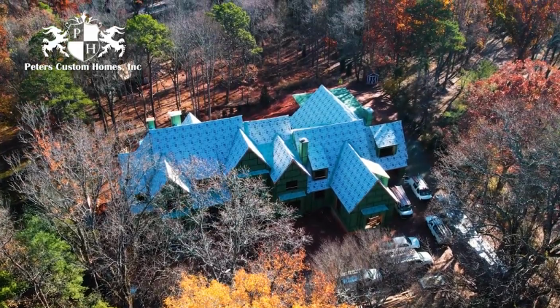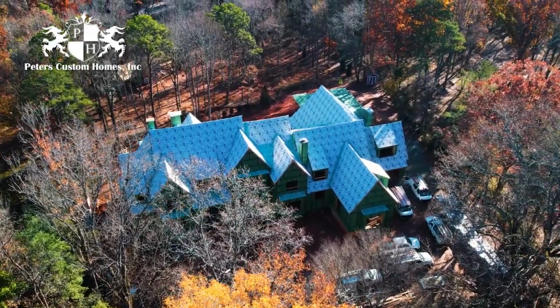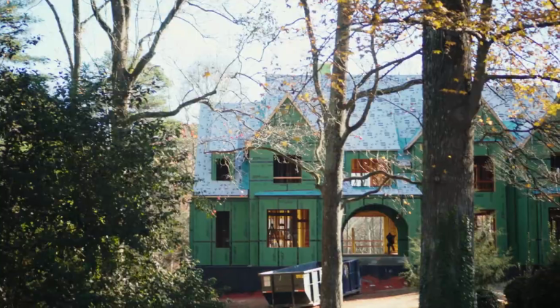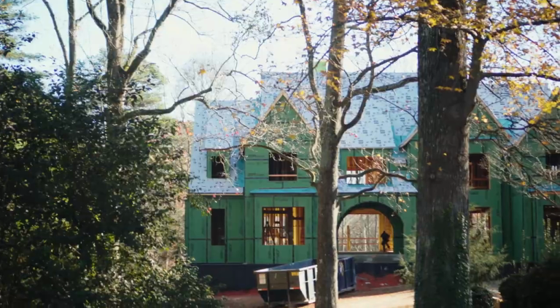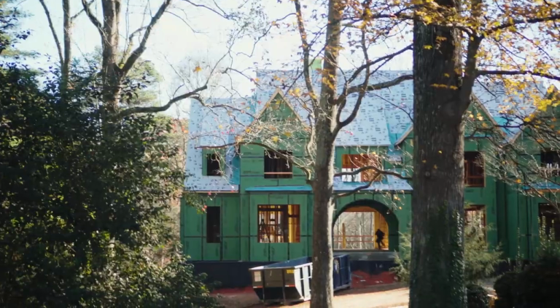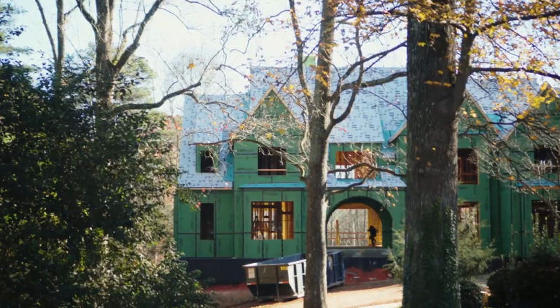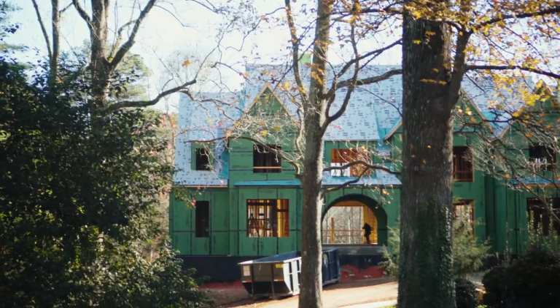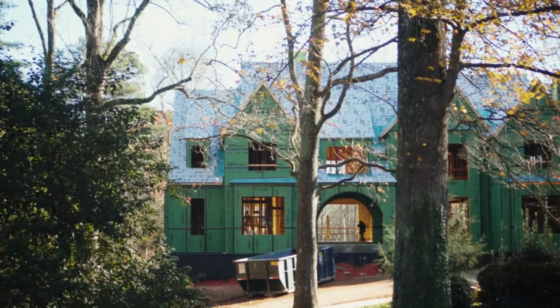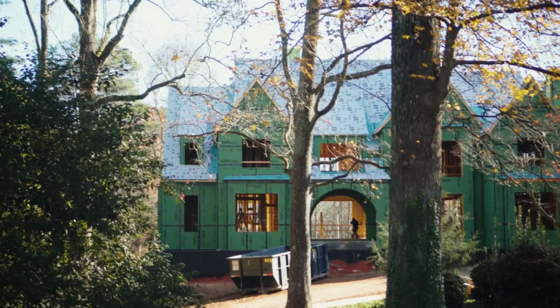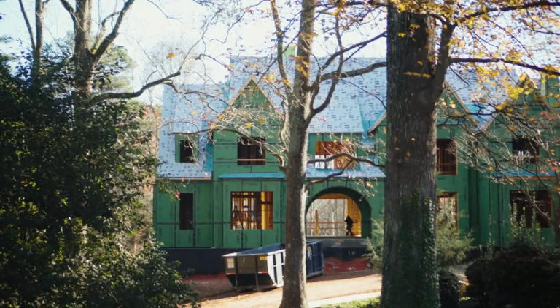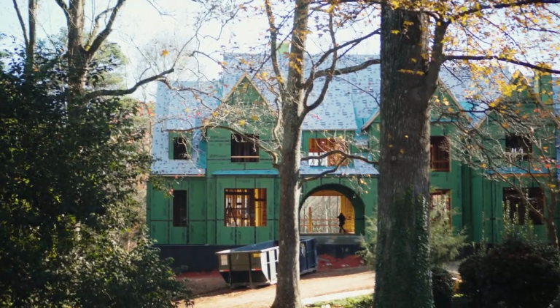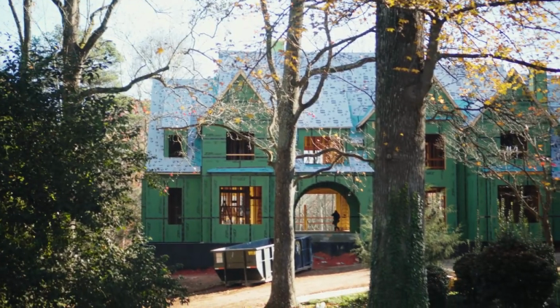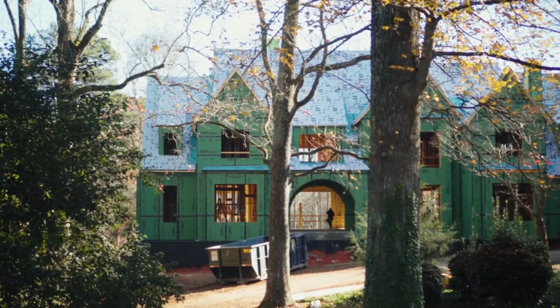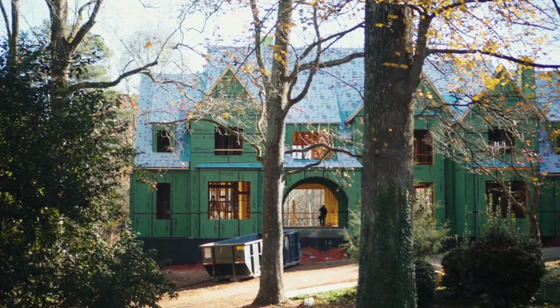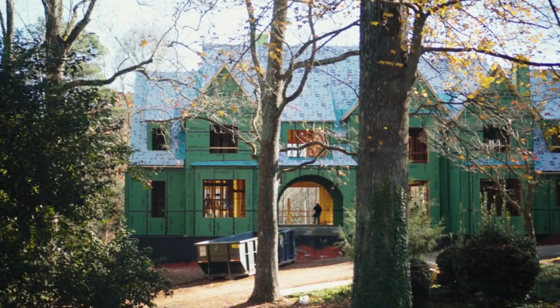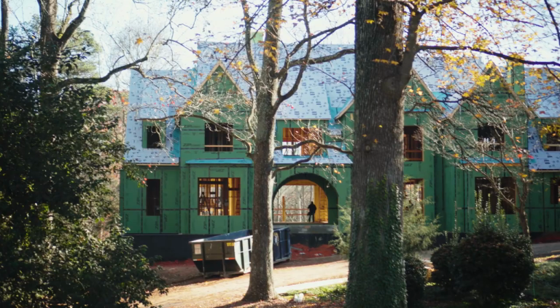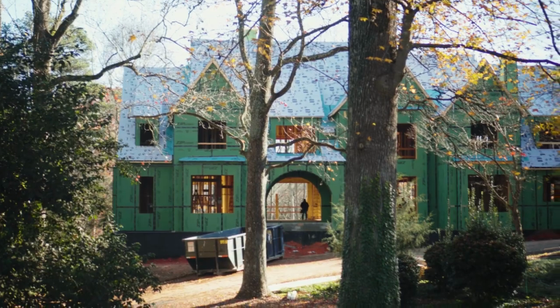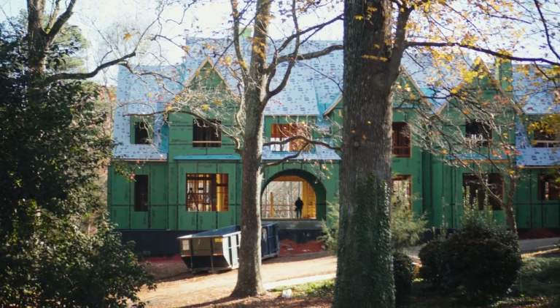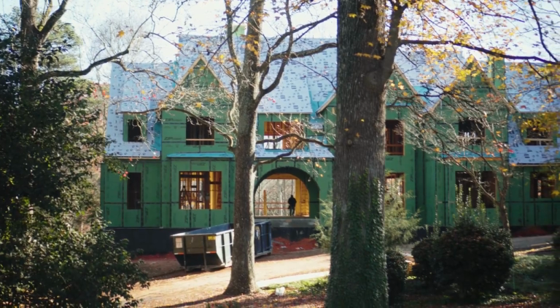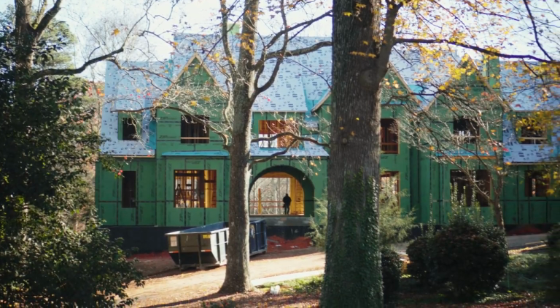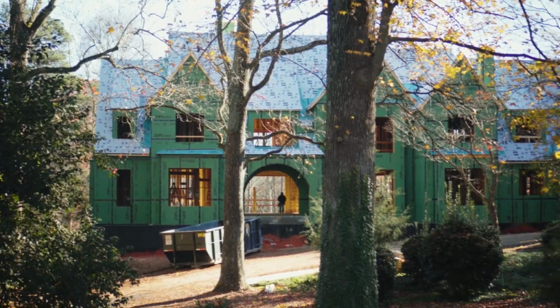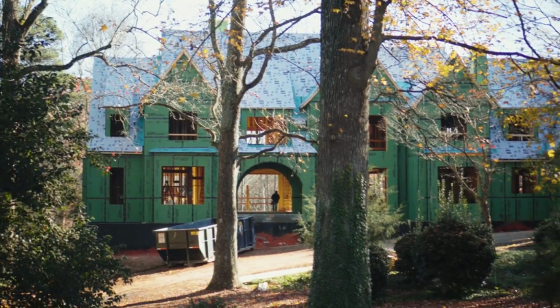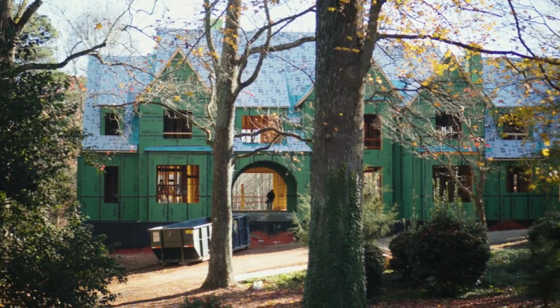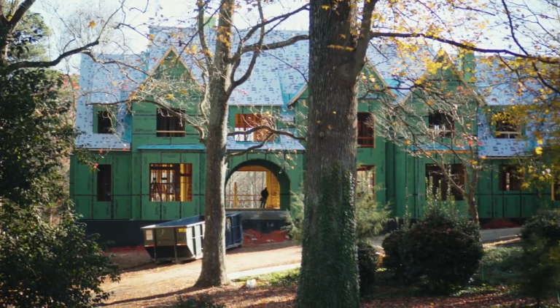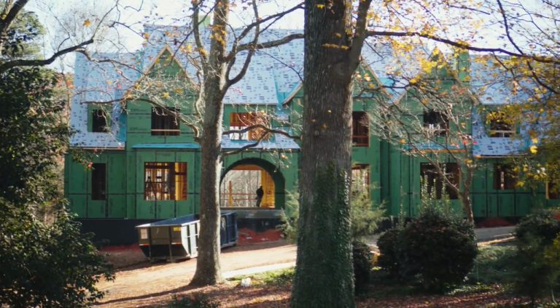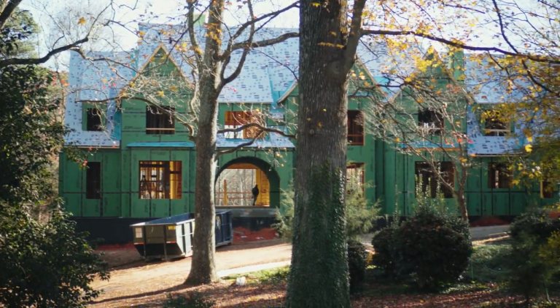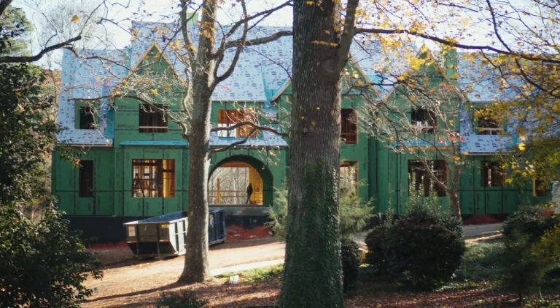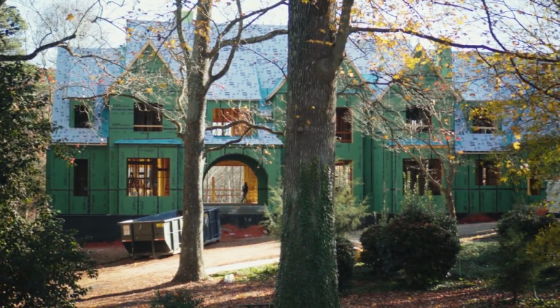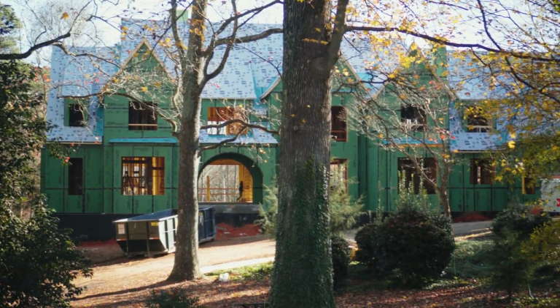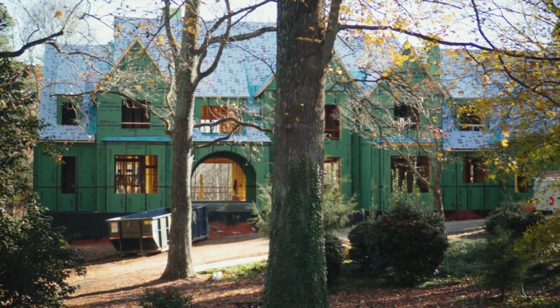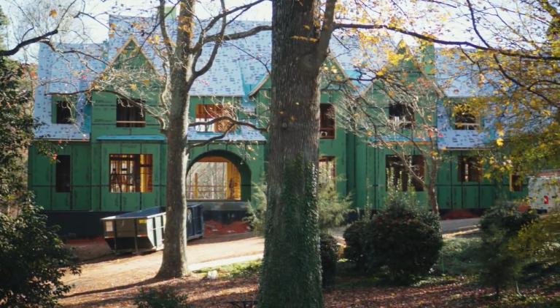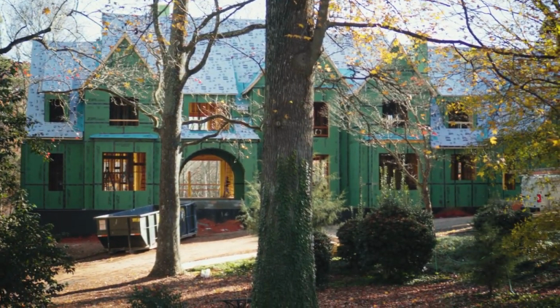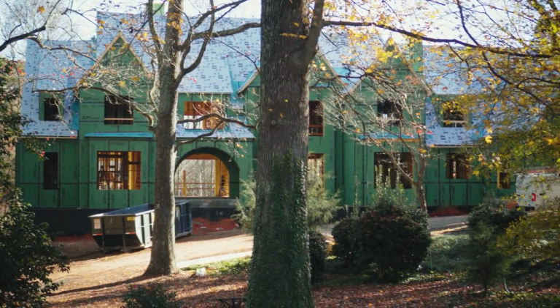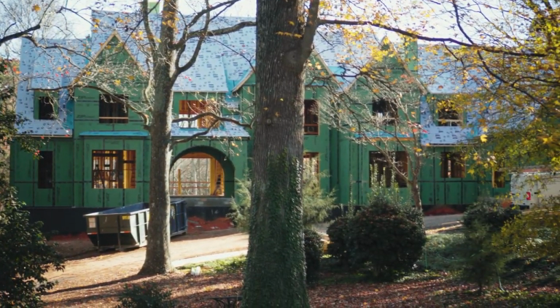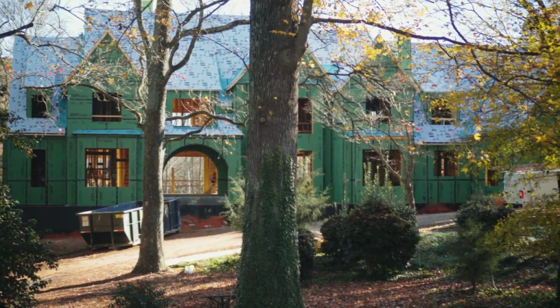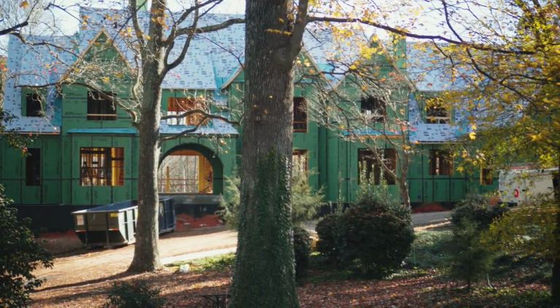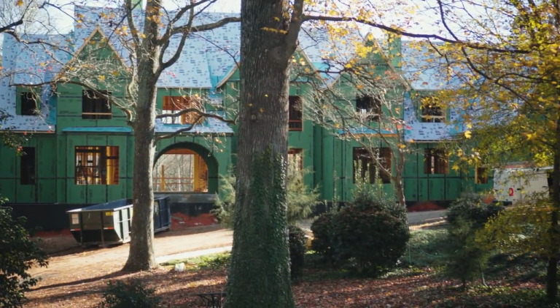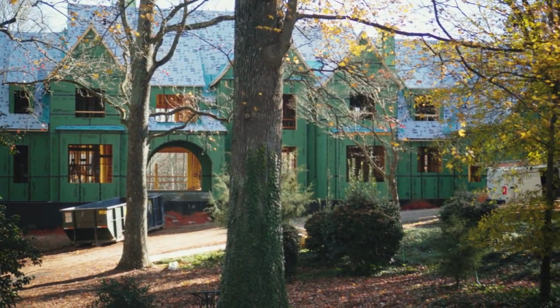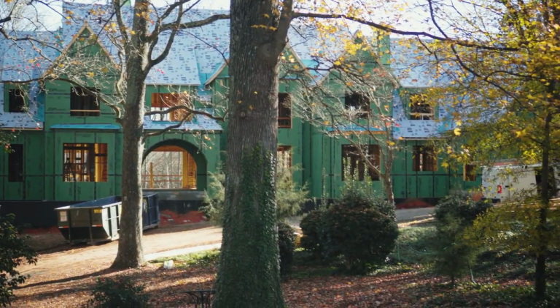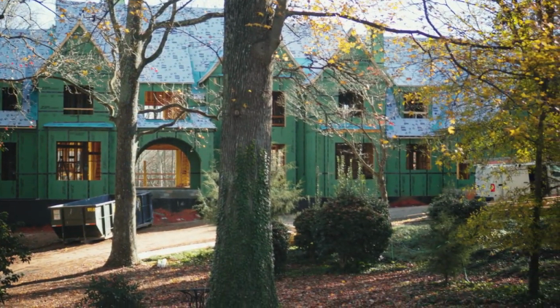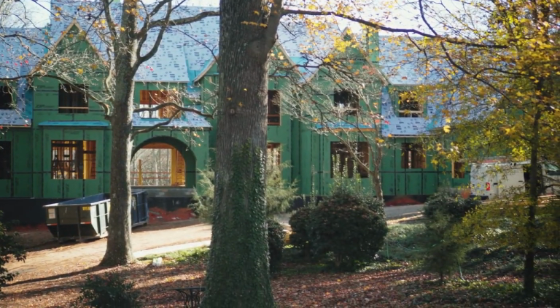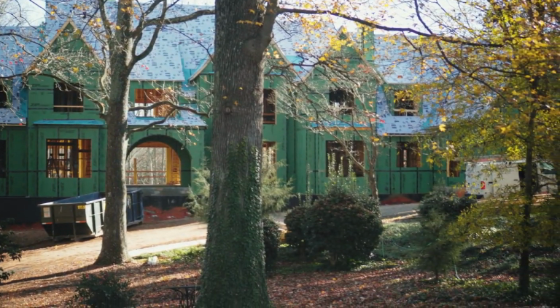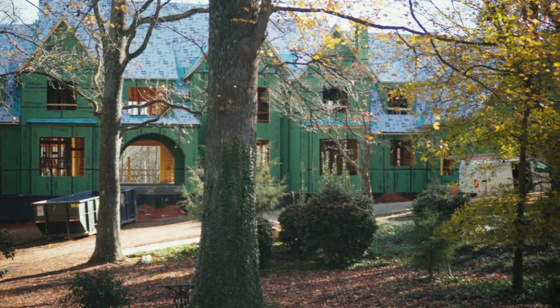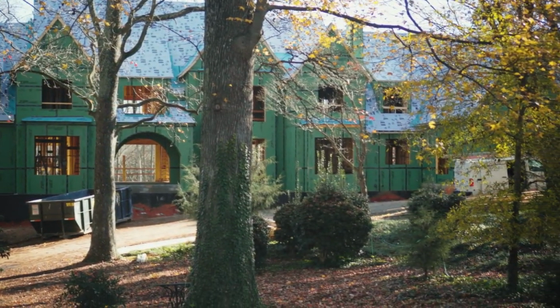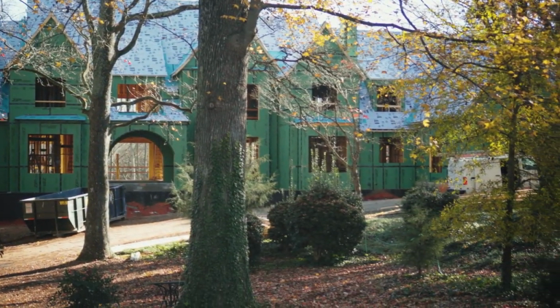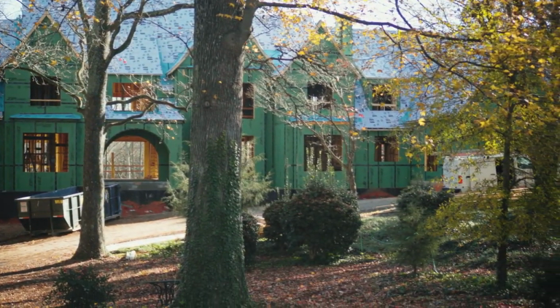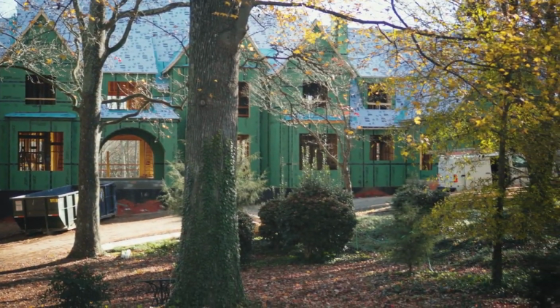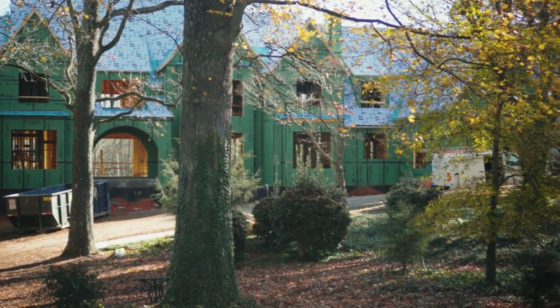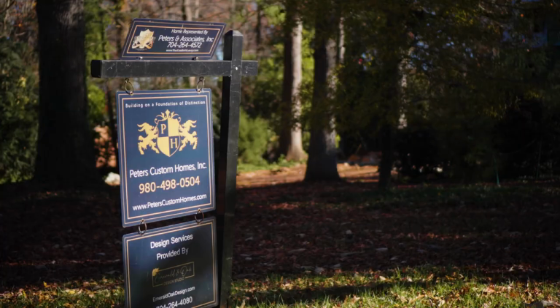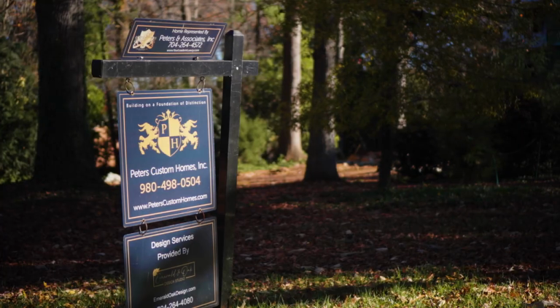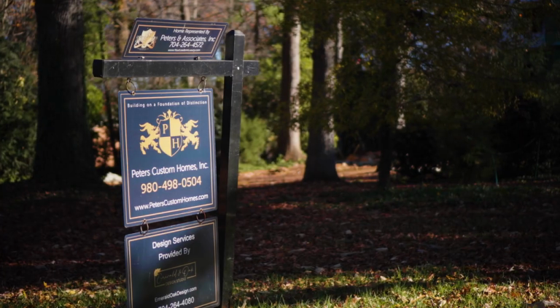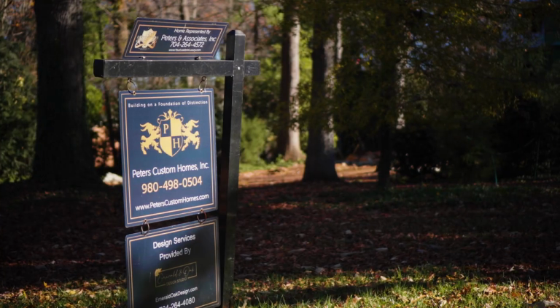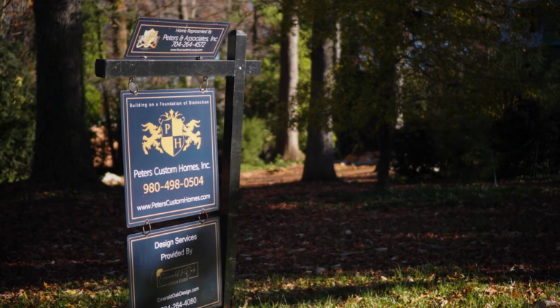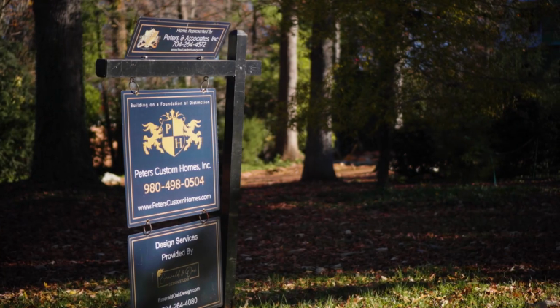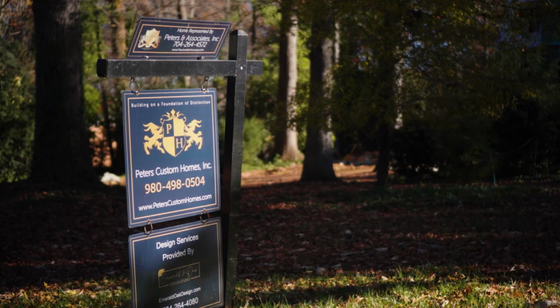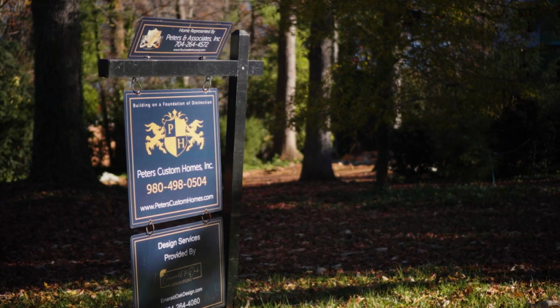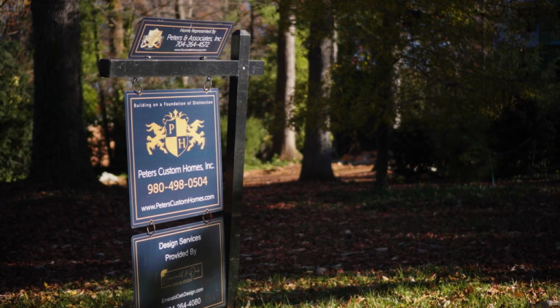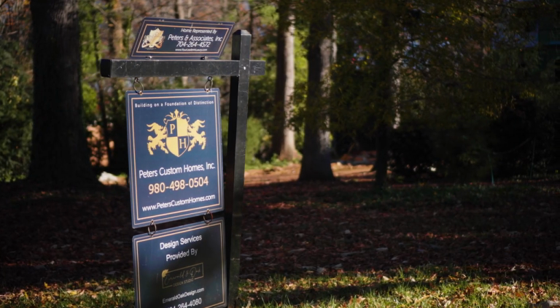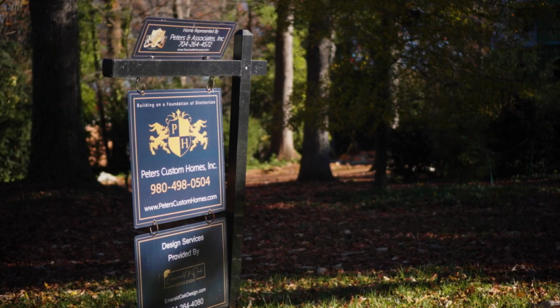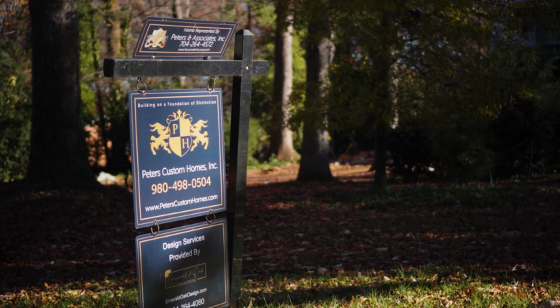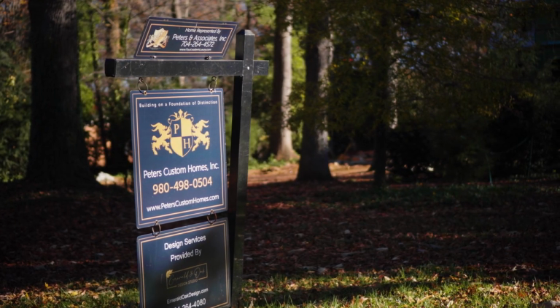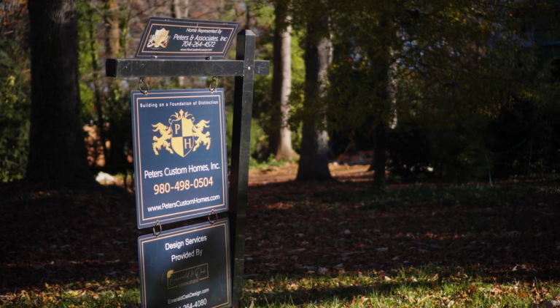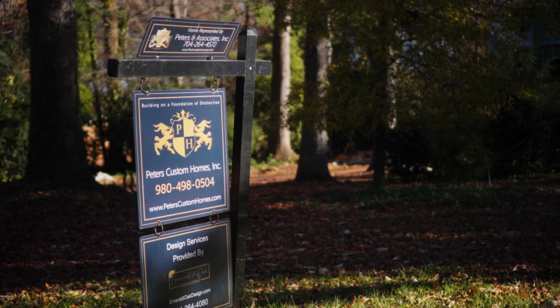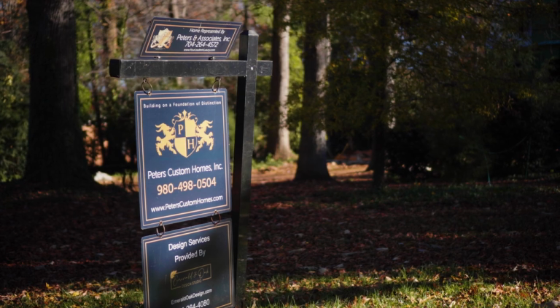More importantly, you're going to get a lot of the same type of things that they're going to put in this house out in the Twin Lakes community that we're going to go take a look at.